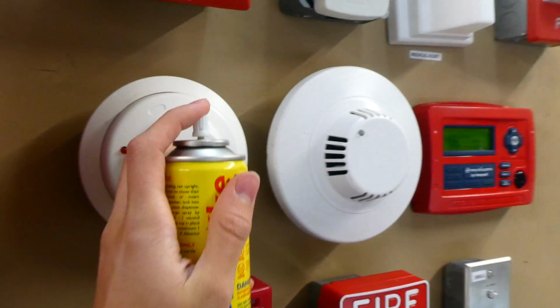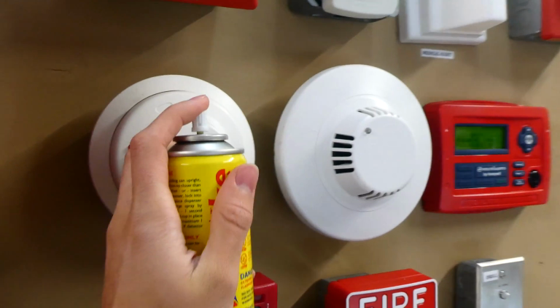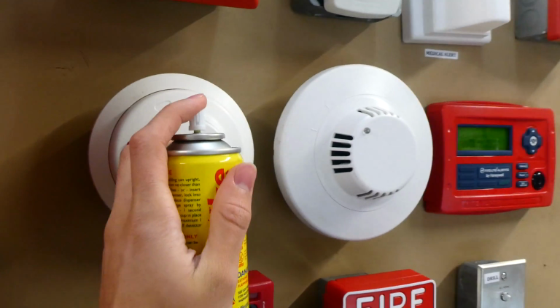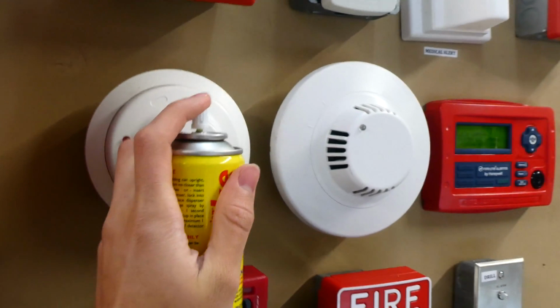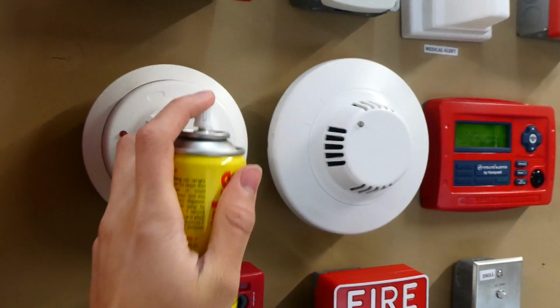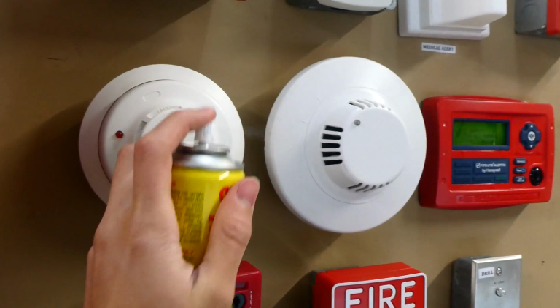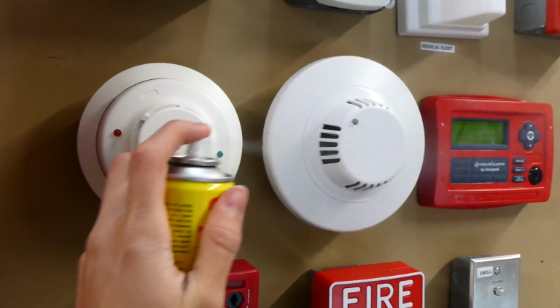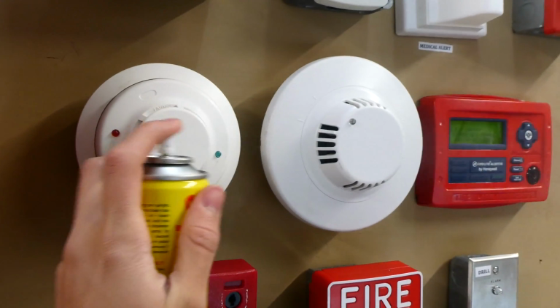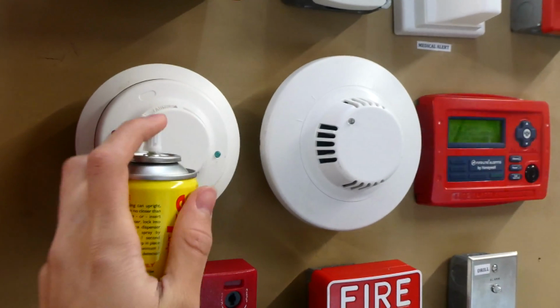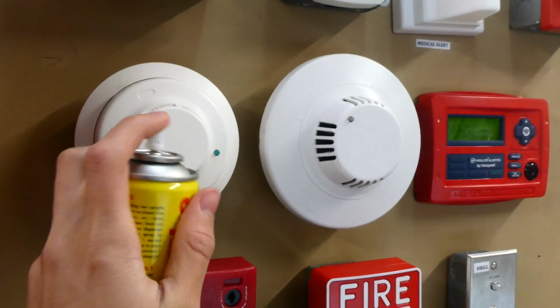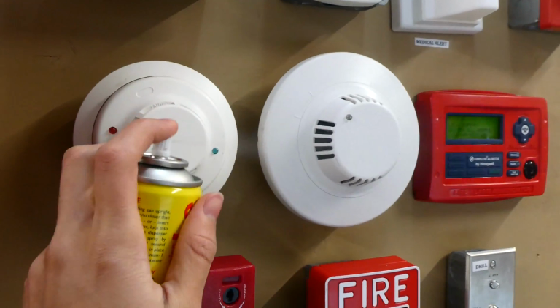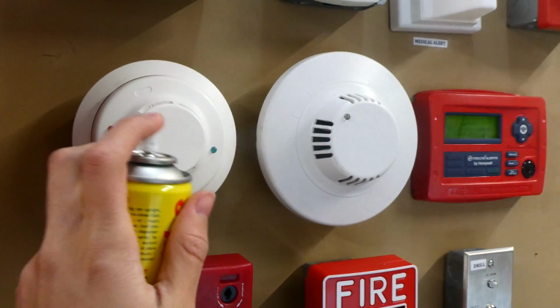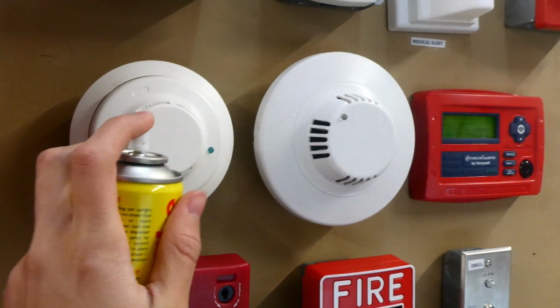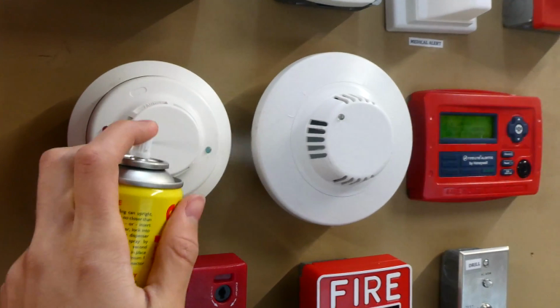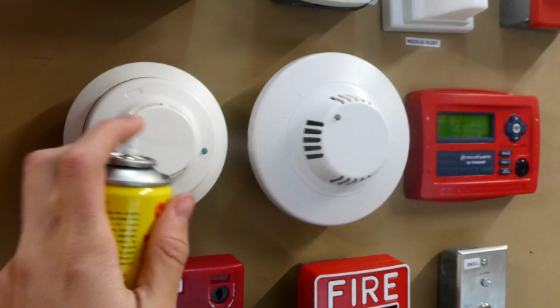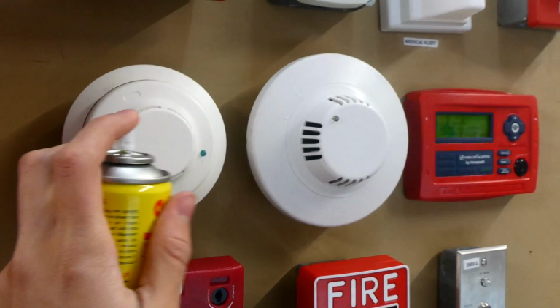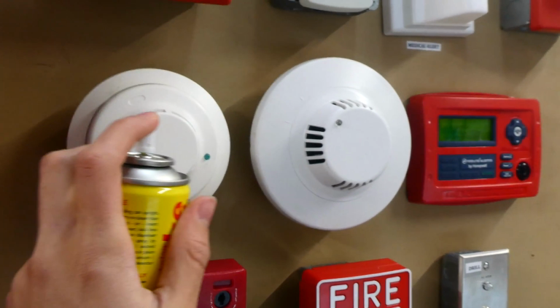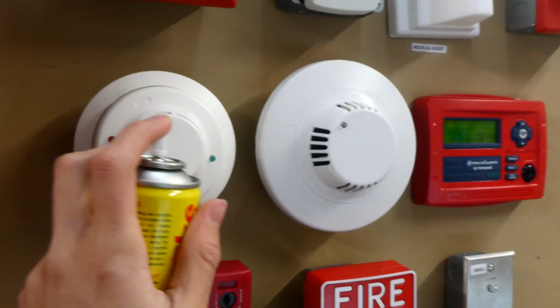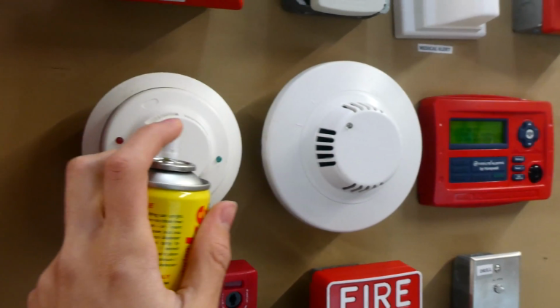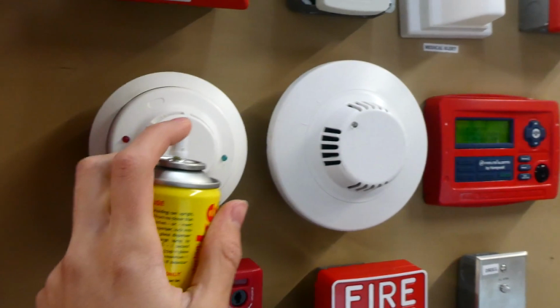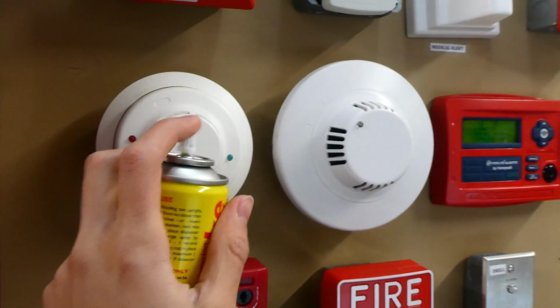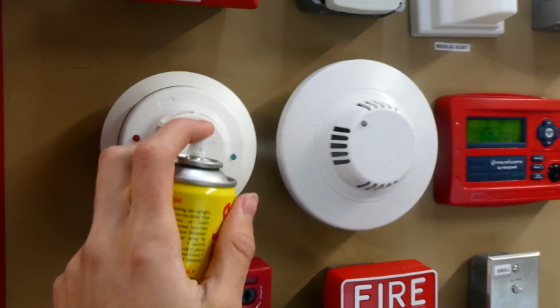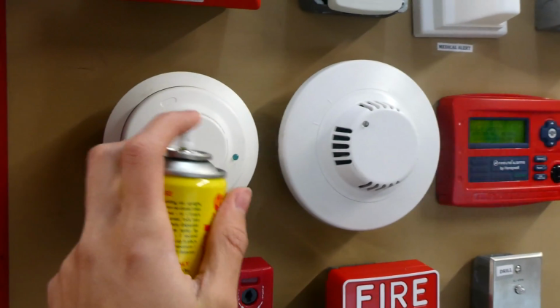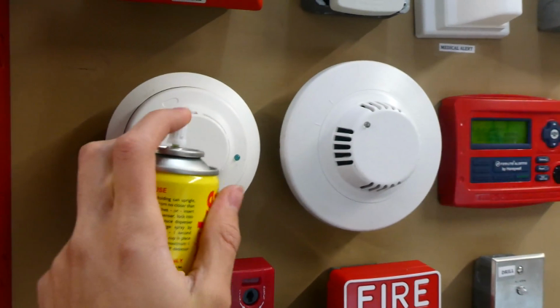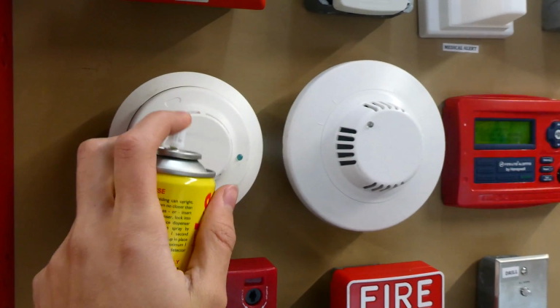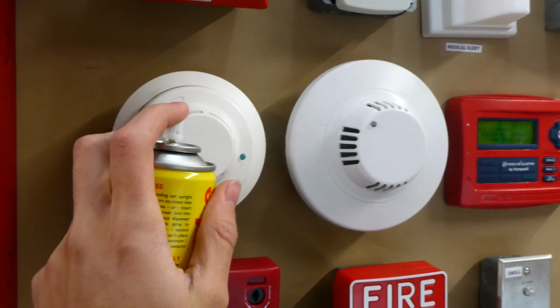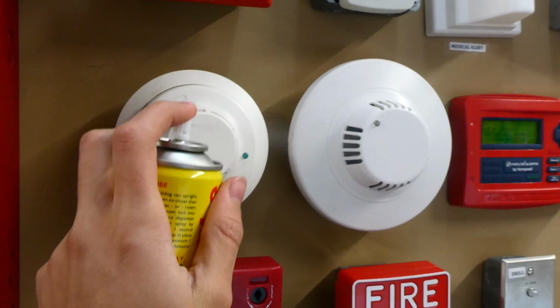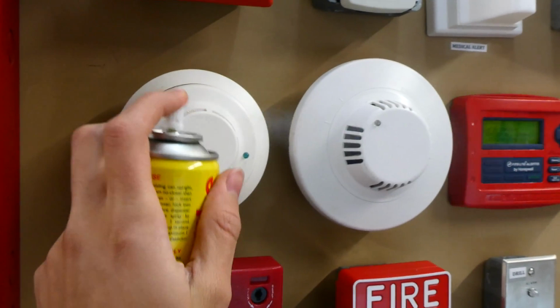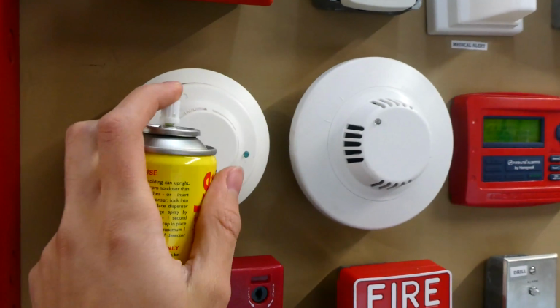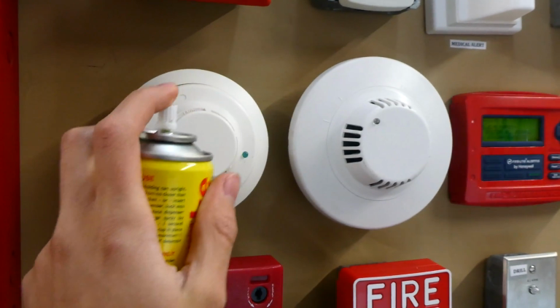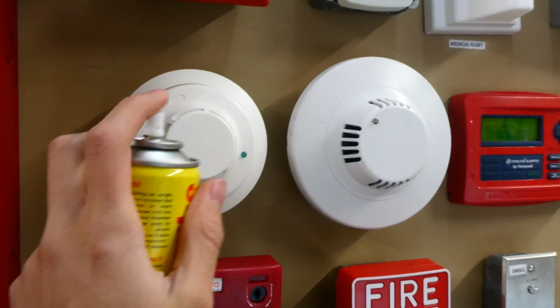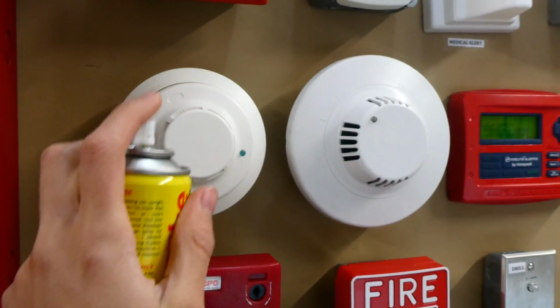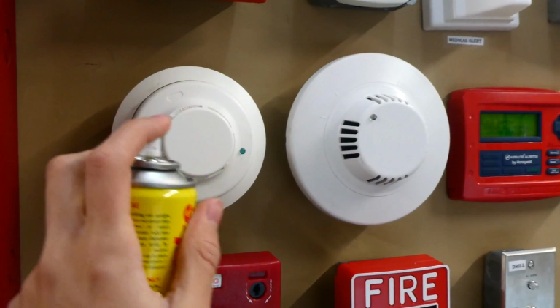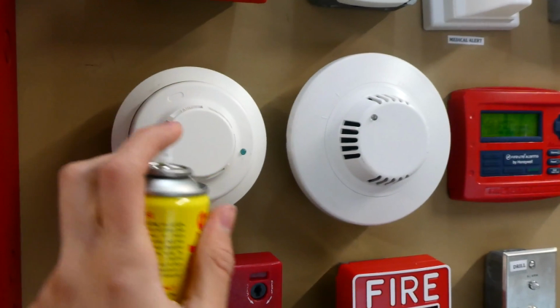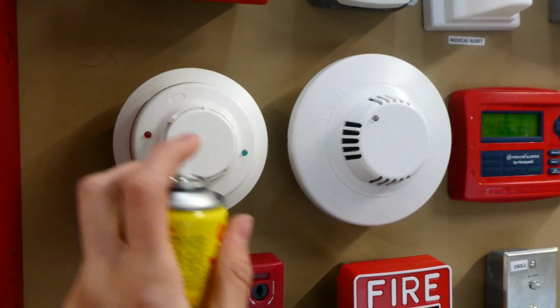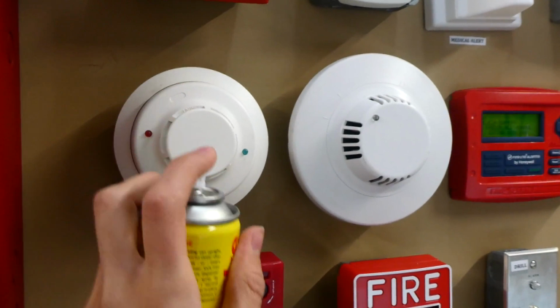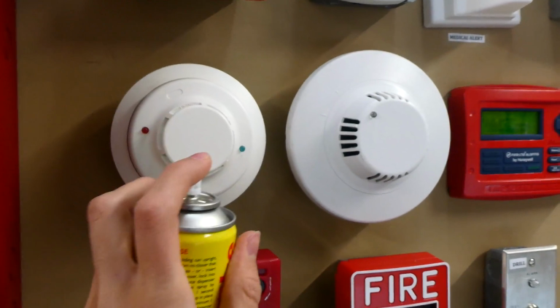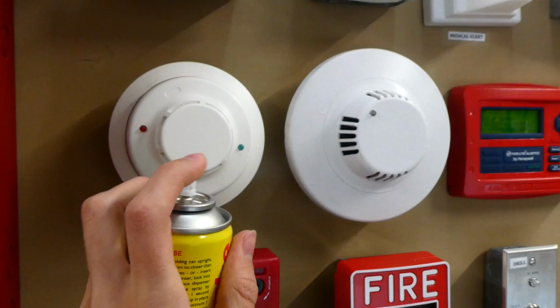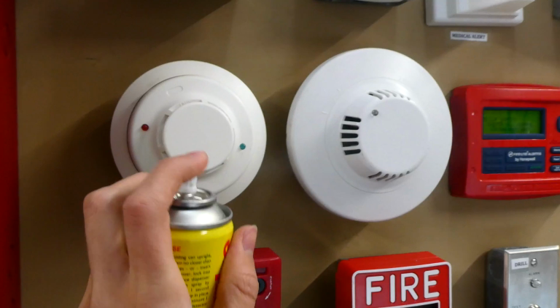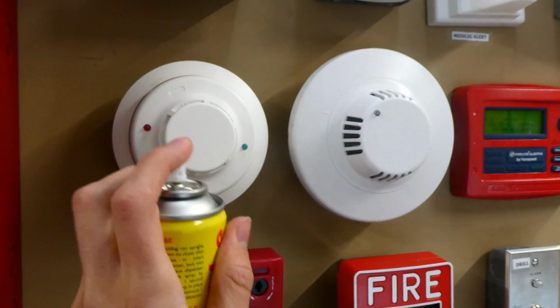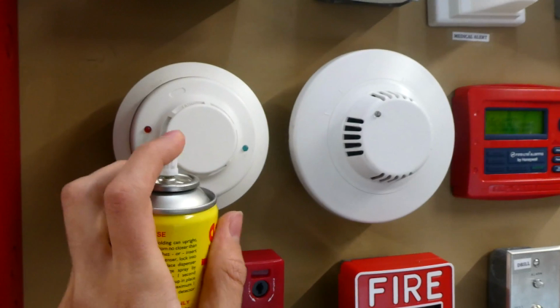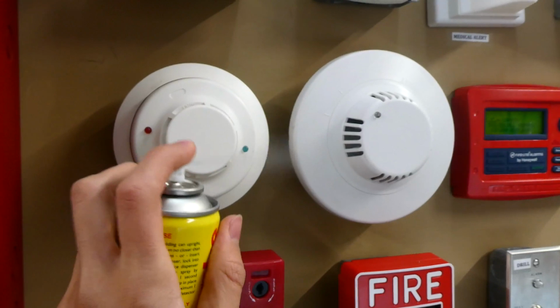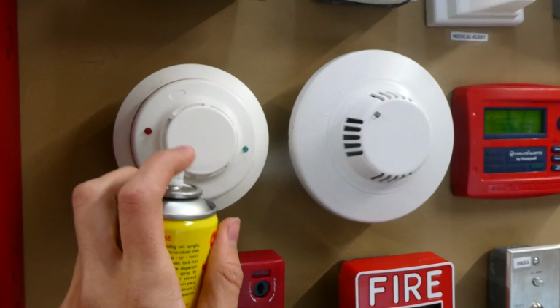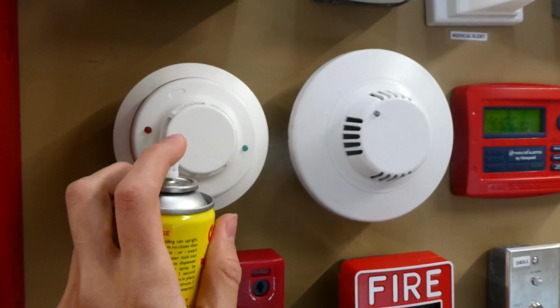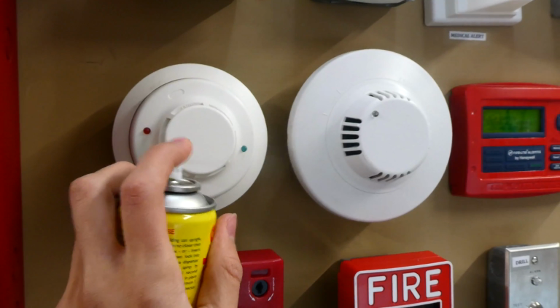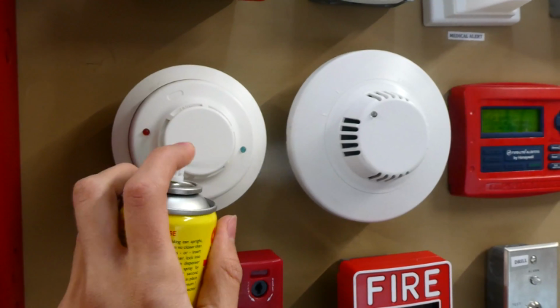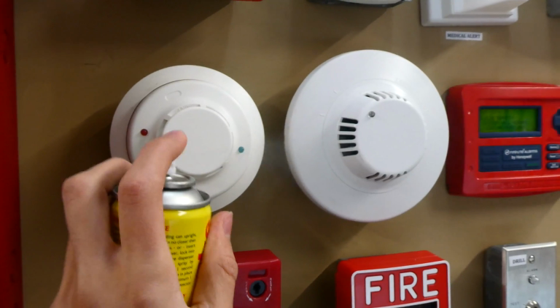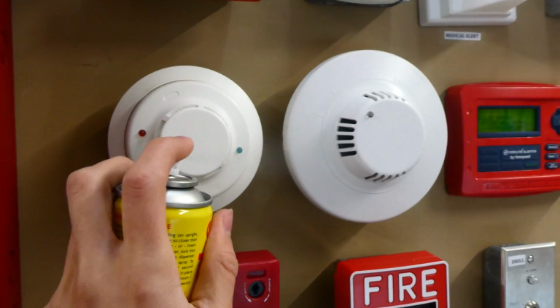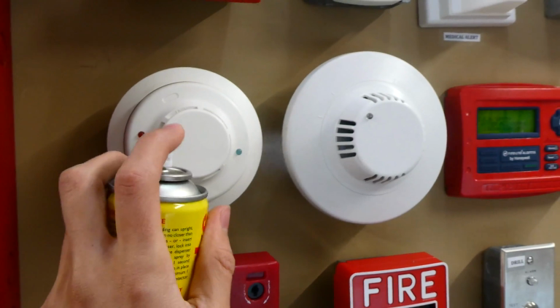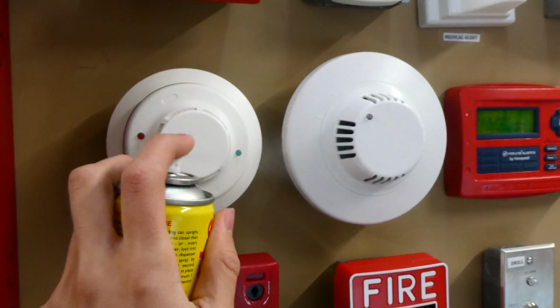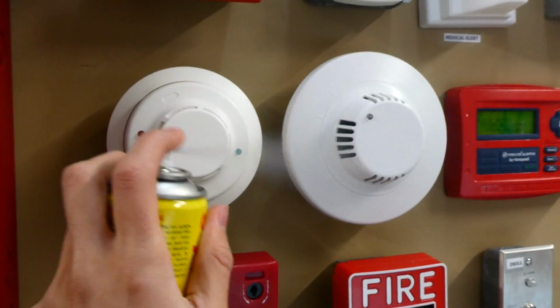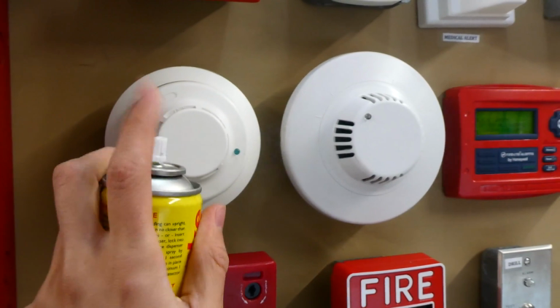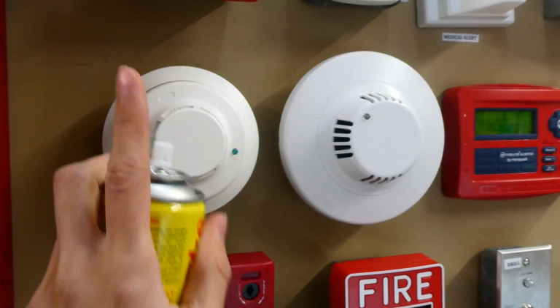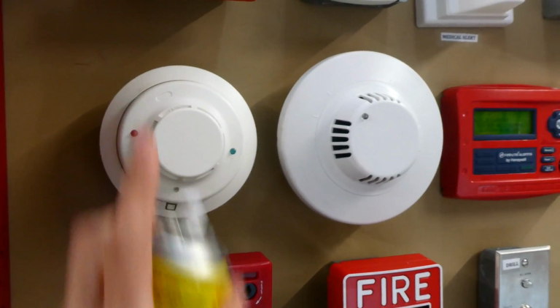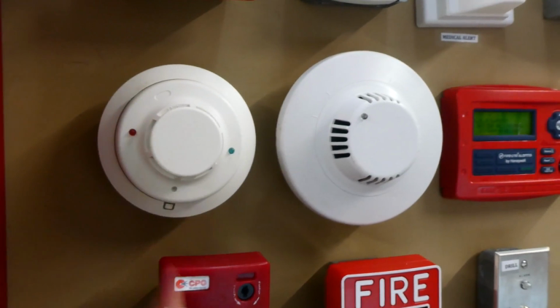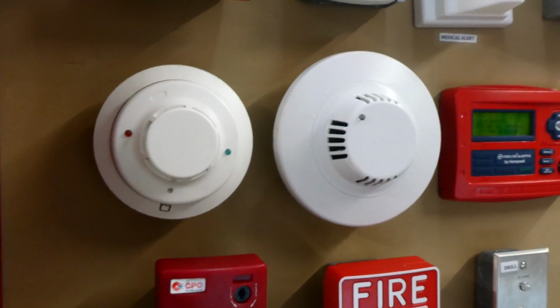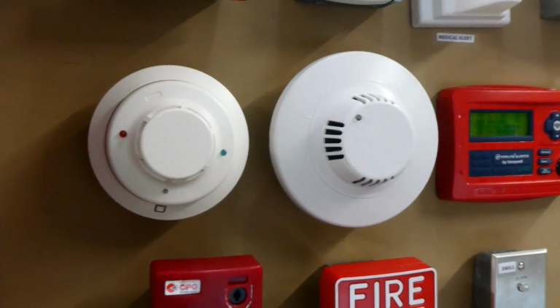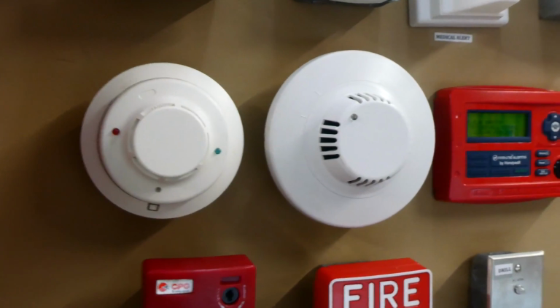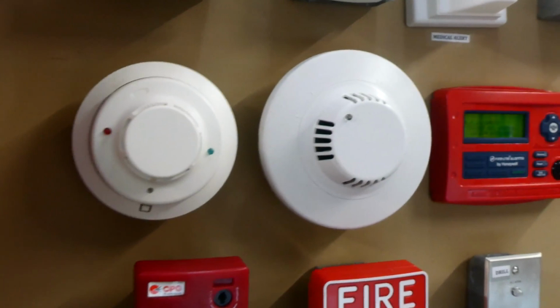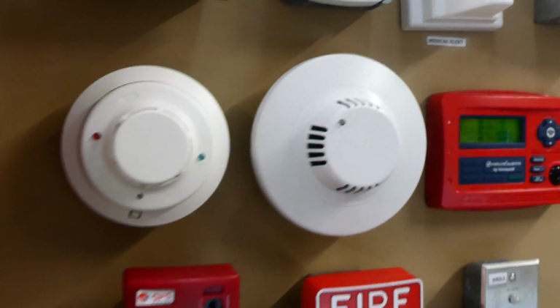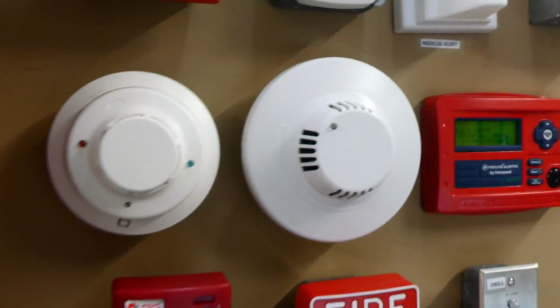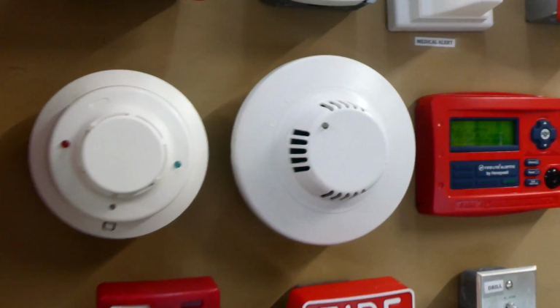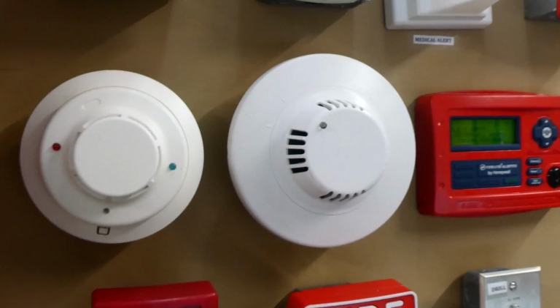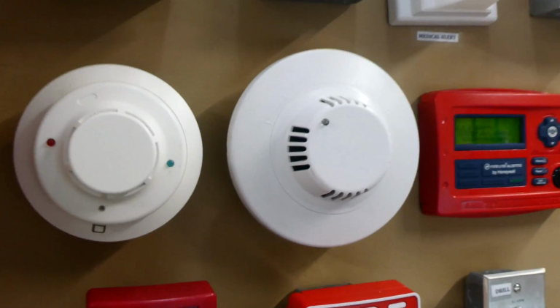We'll go ahead and spray it at the detector, give it a couple of sprays, and that should be plenty.